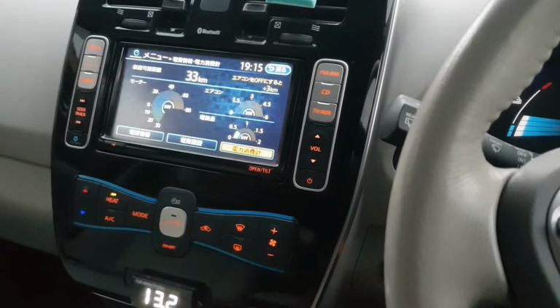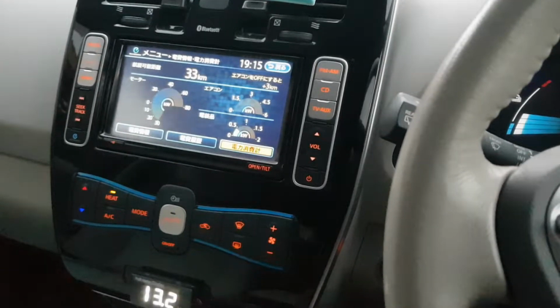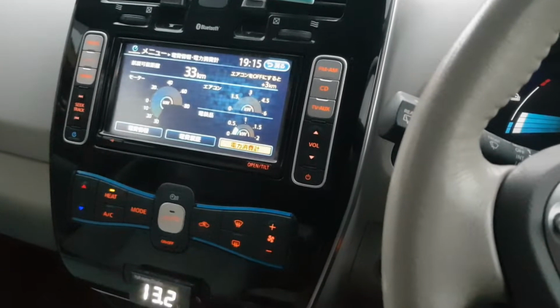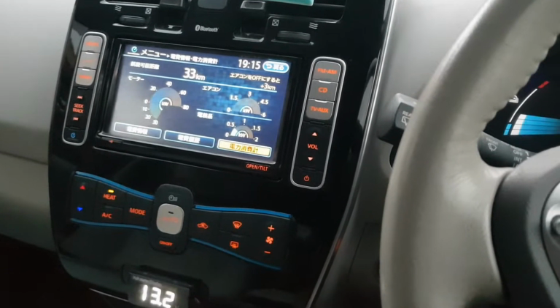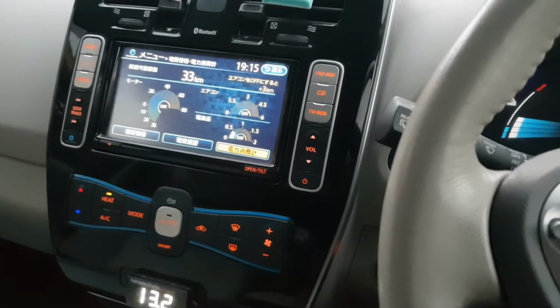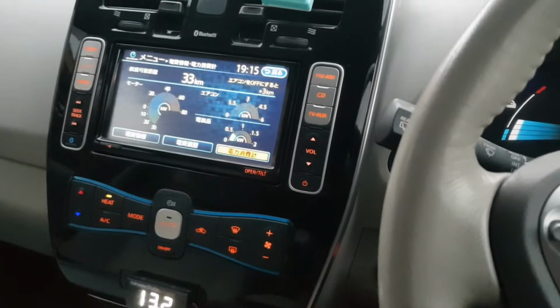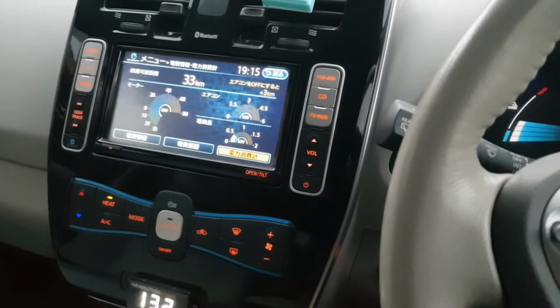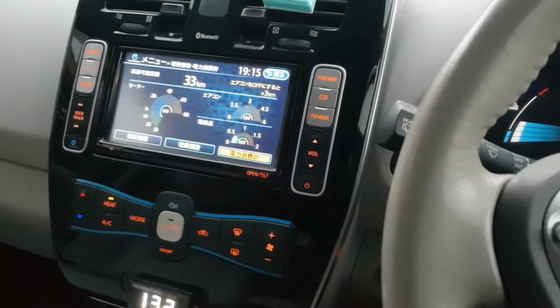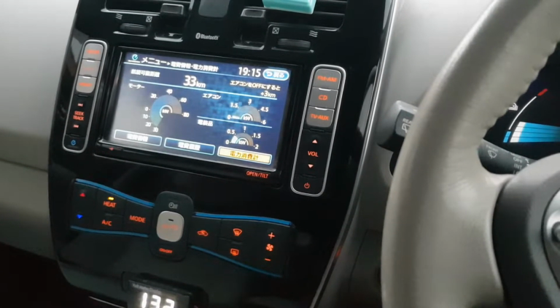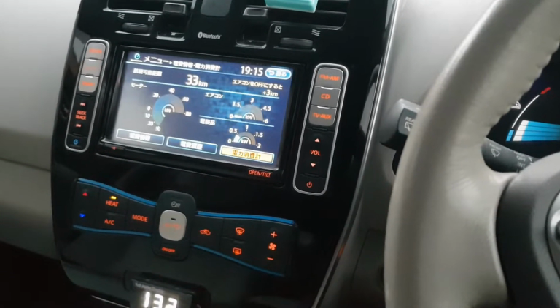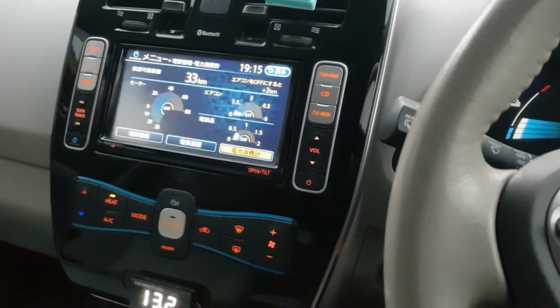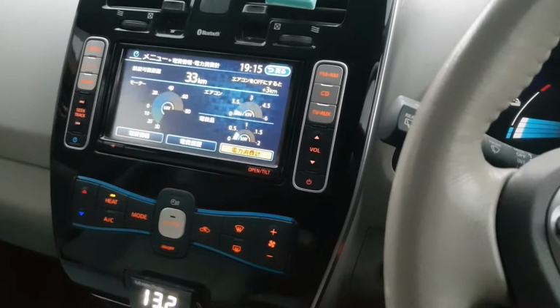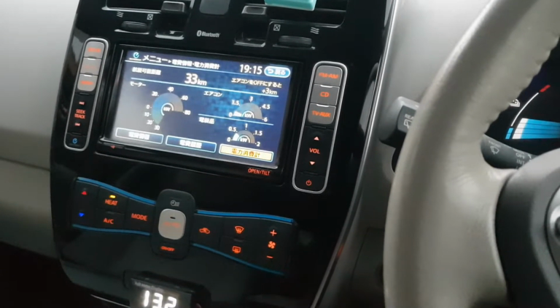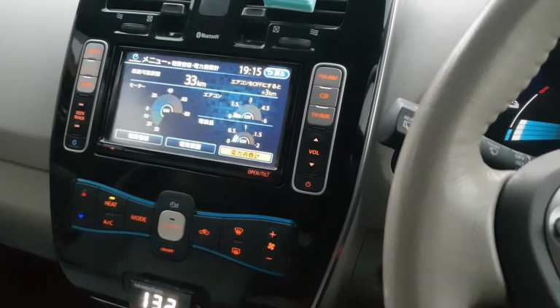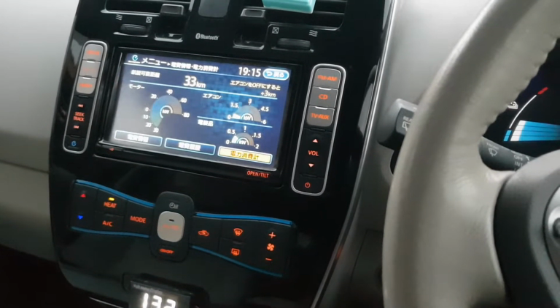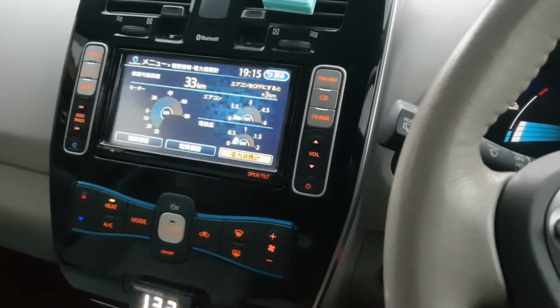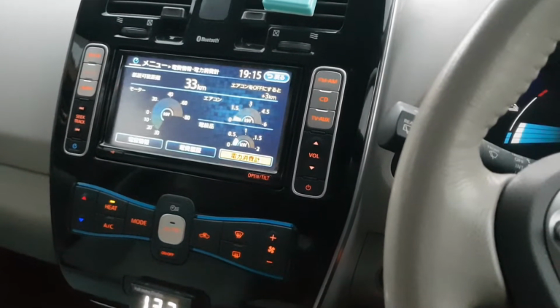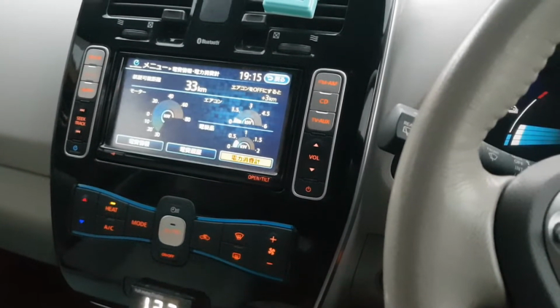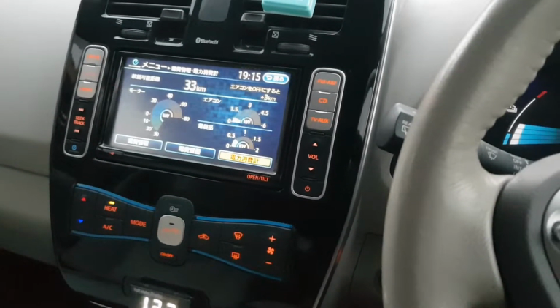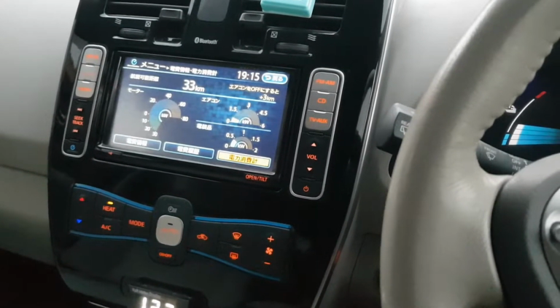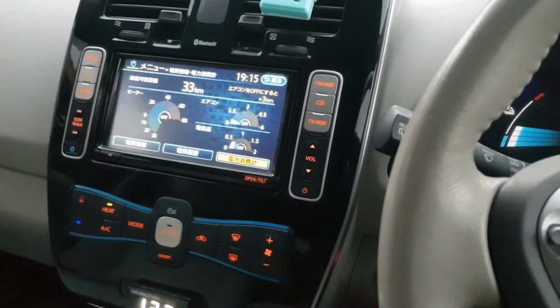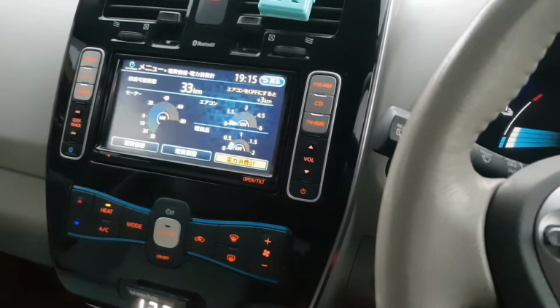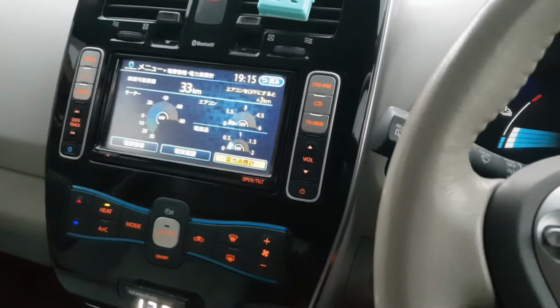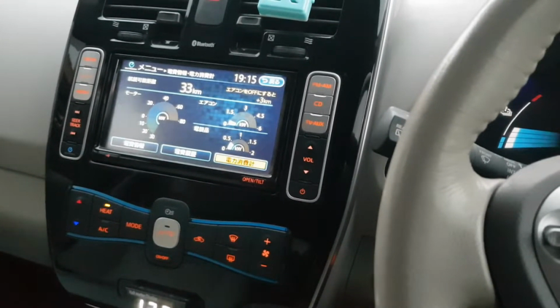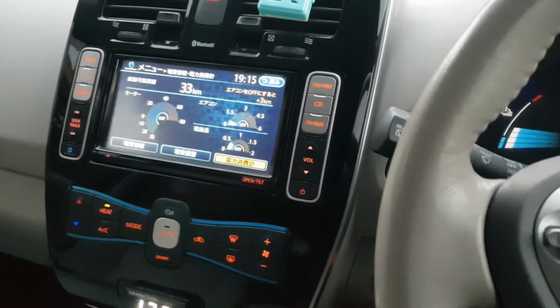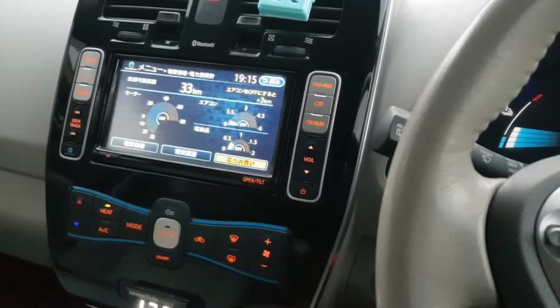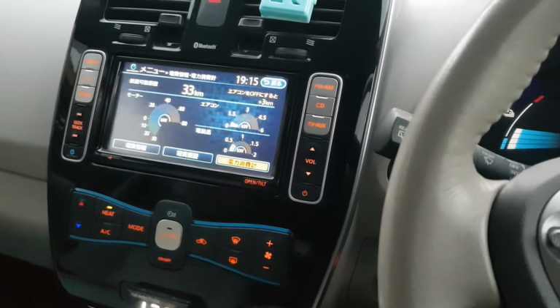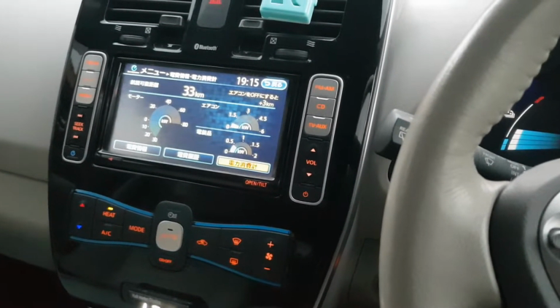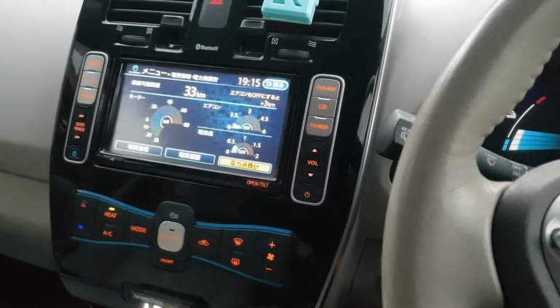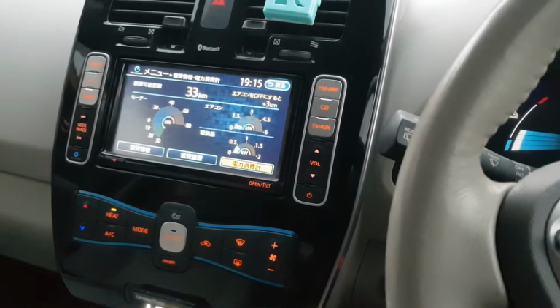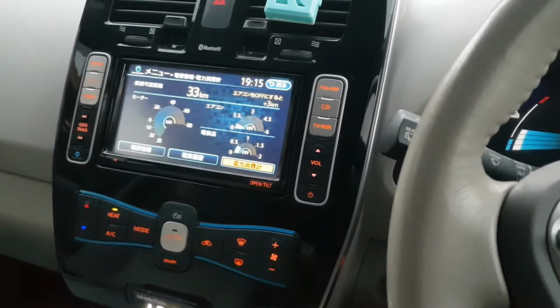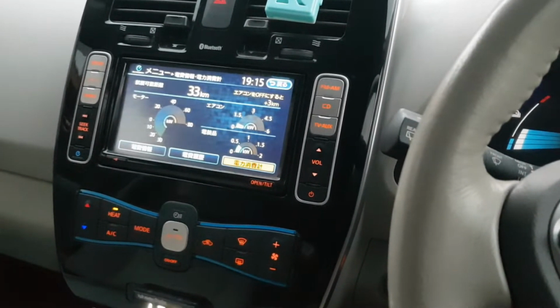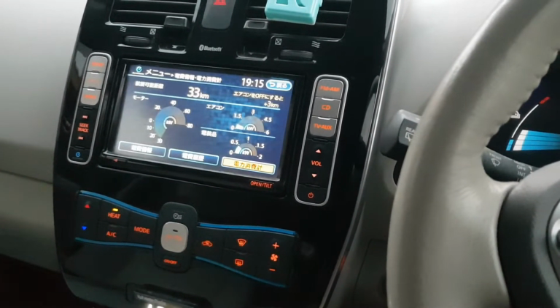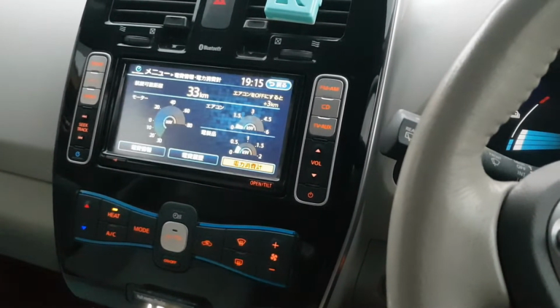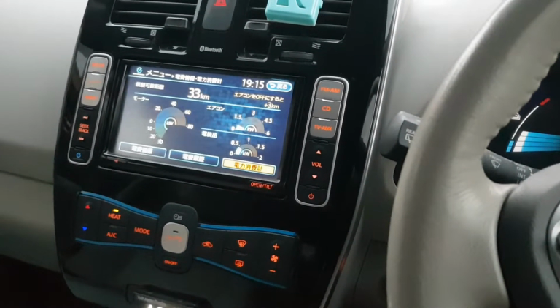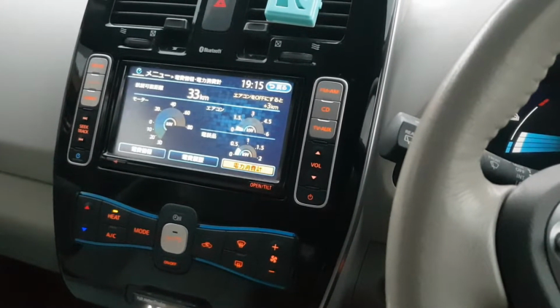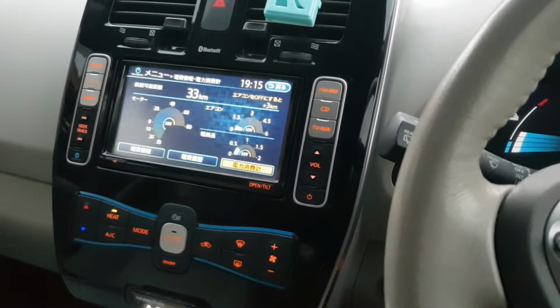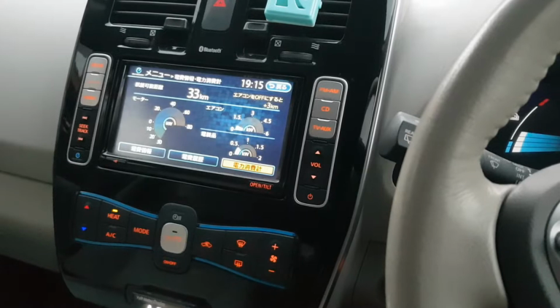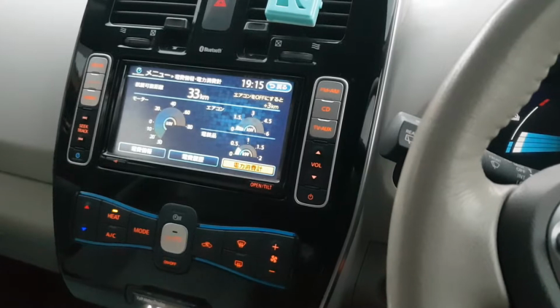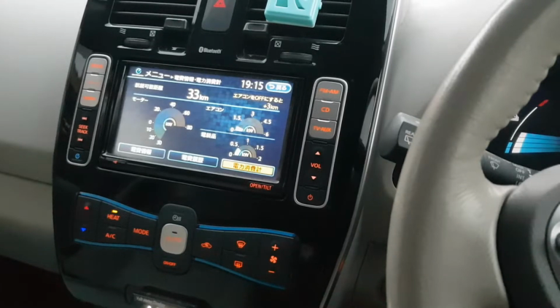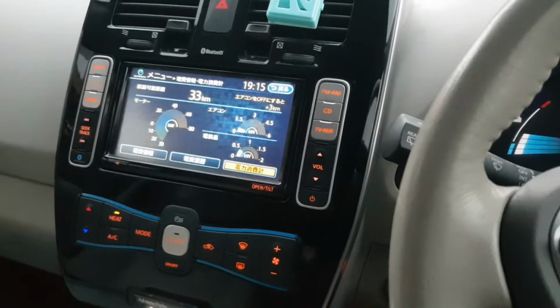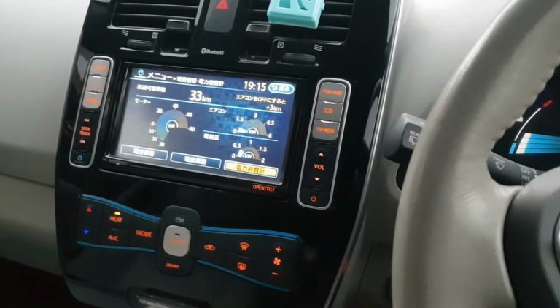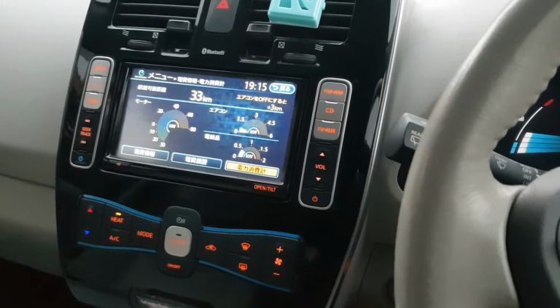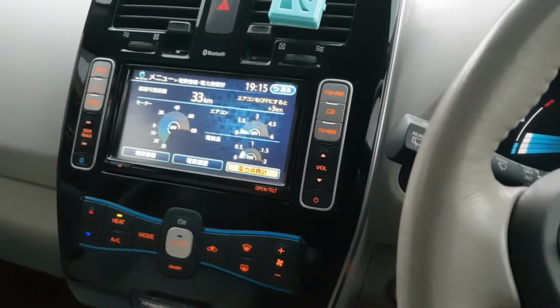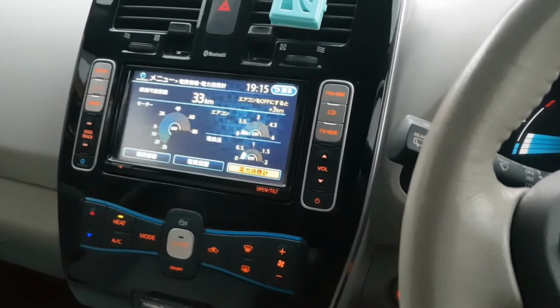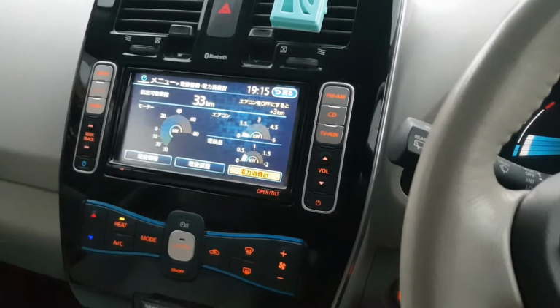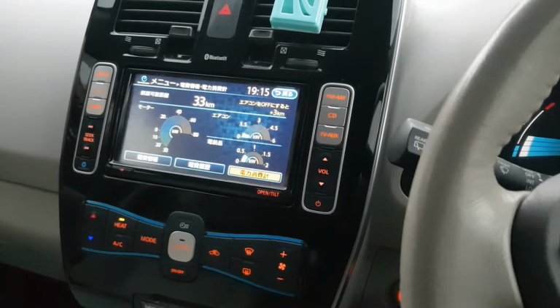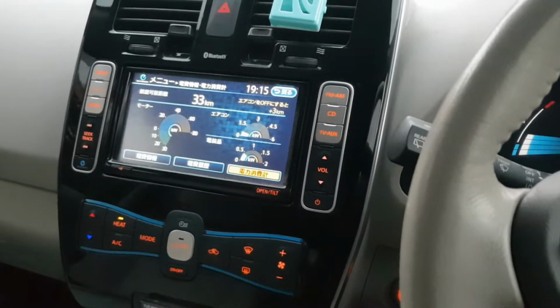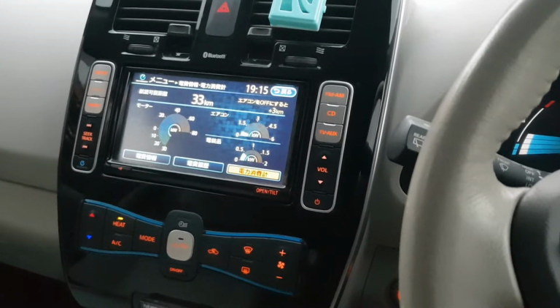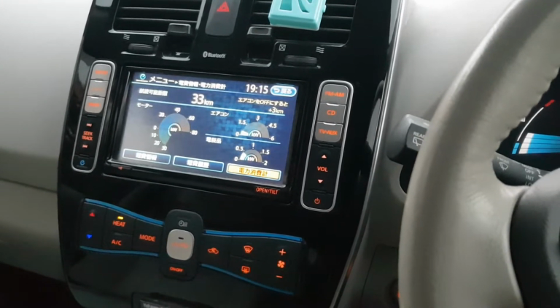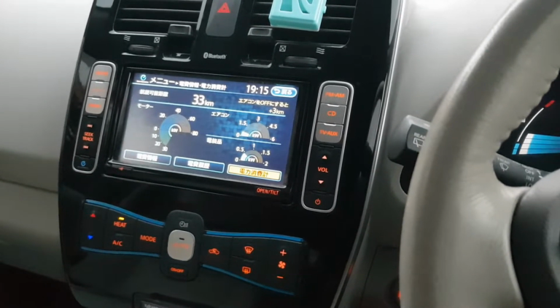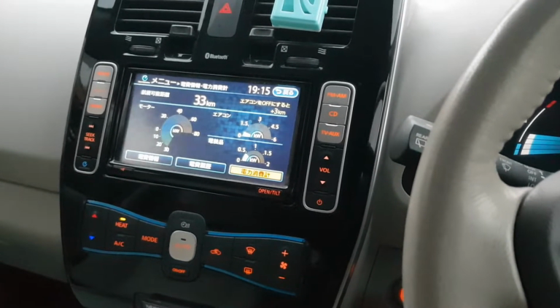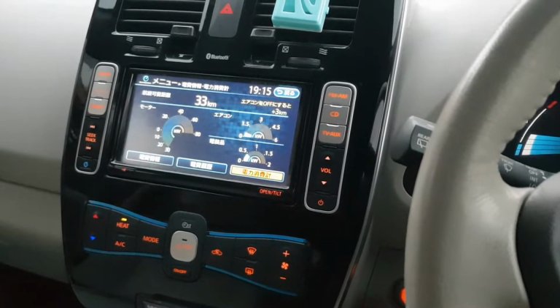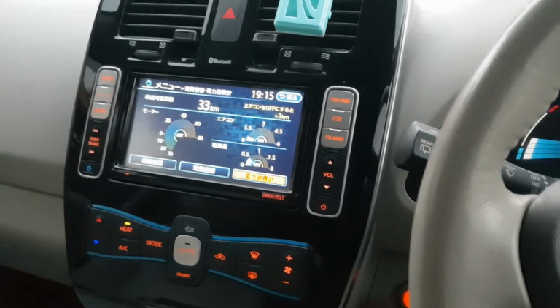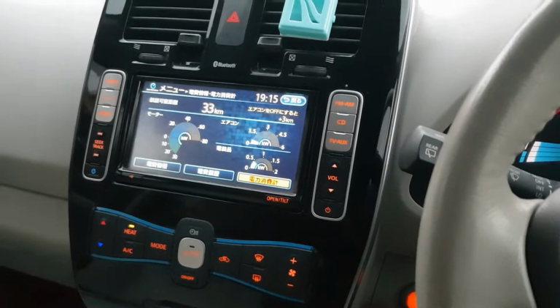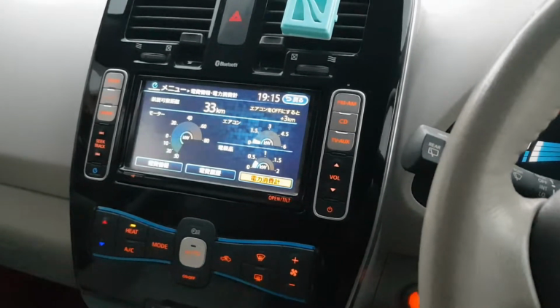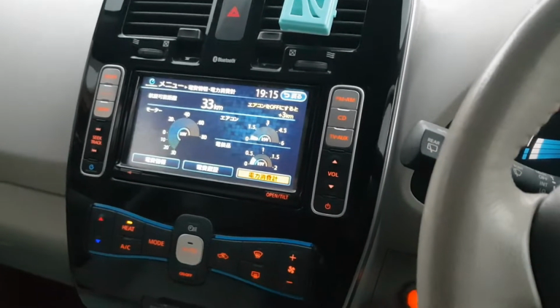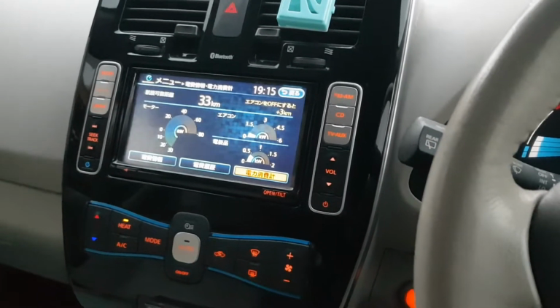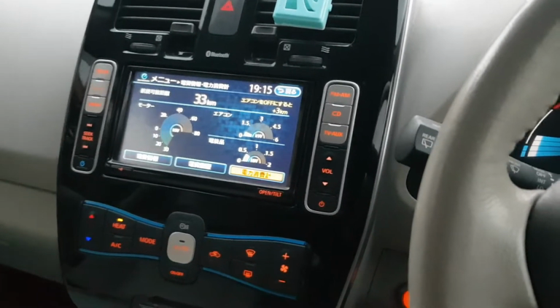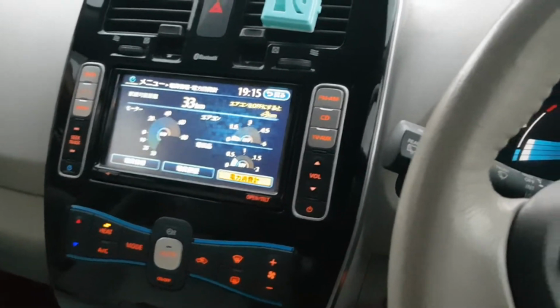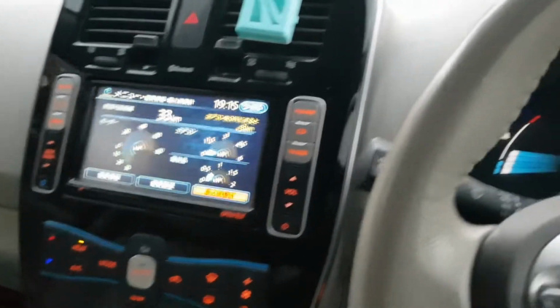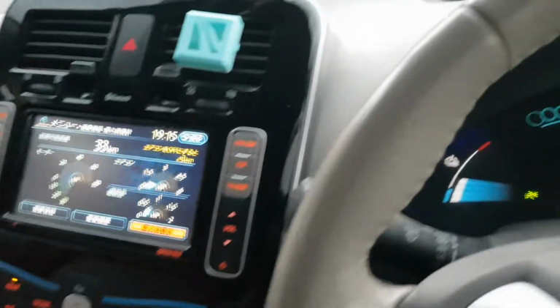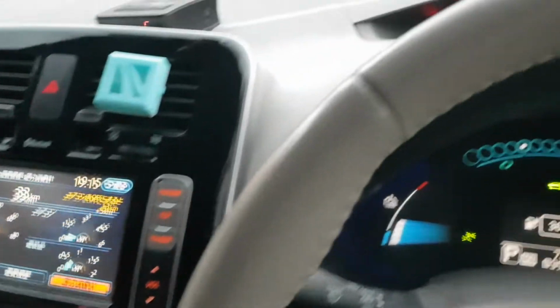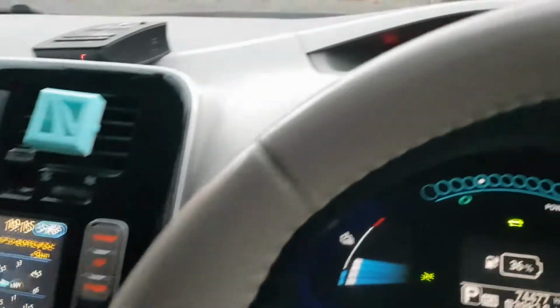Hello Nissan Leaf guys! How to determine that the heat pump is working in your car?